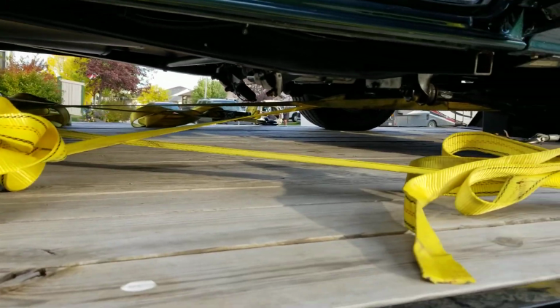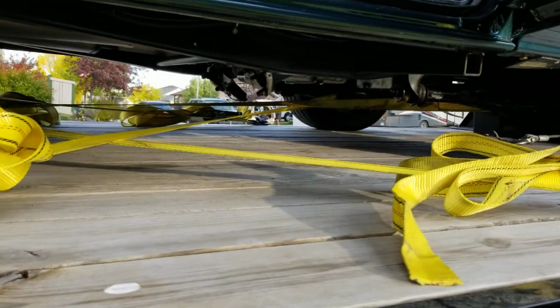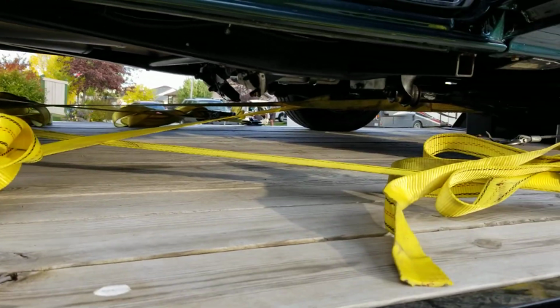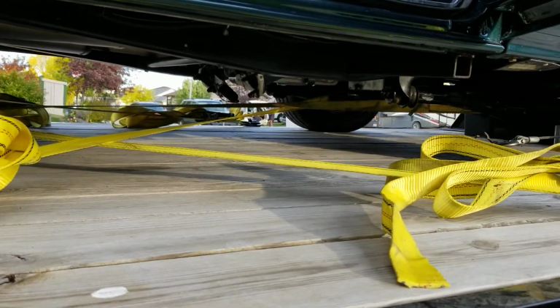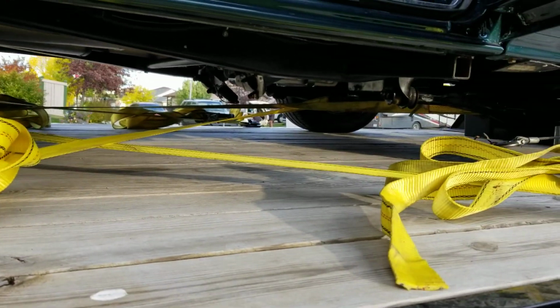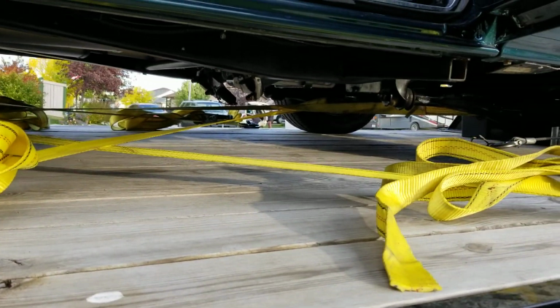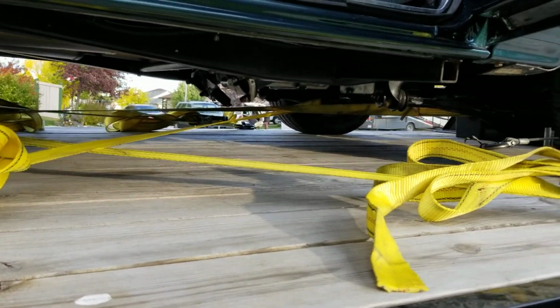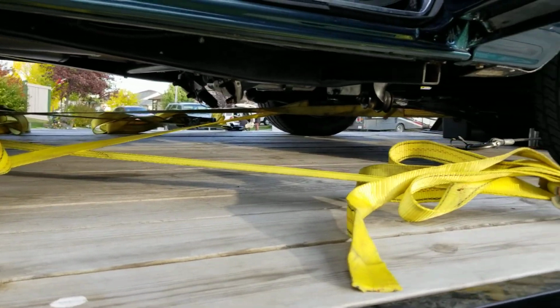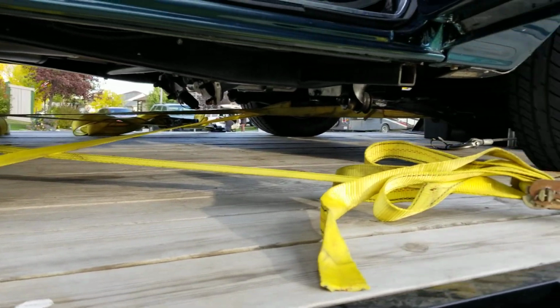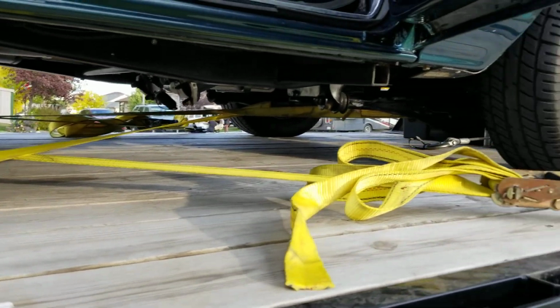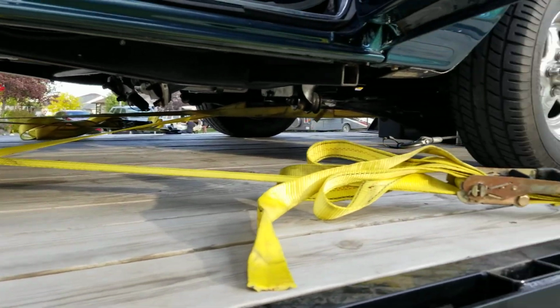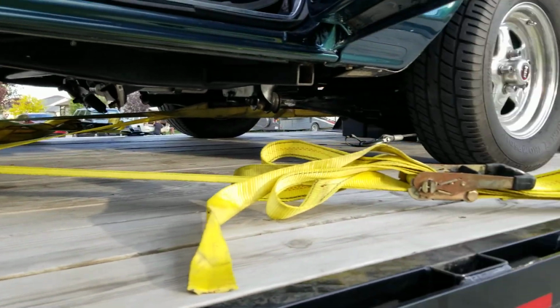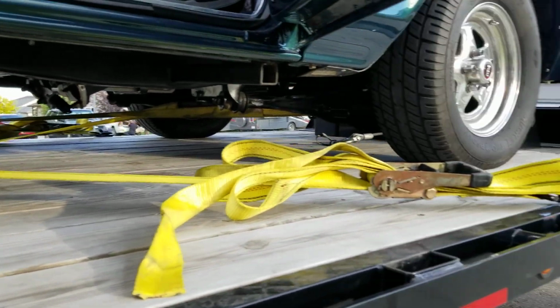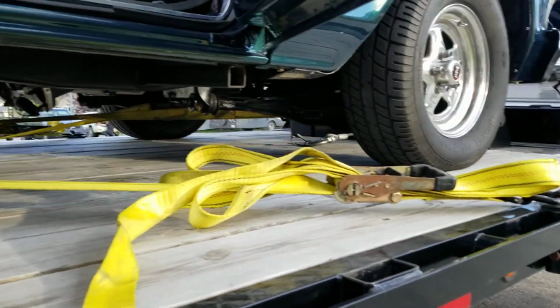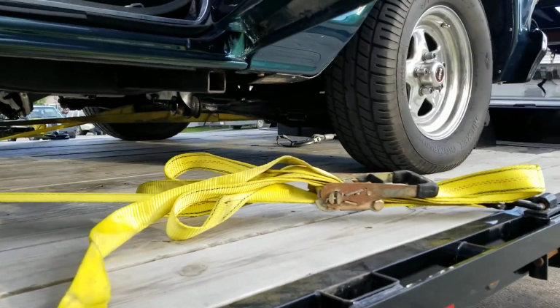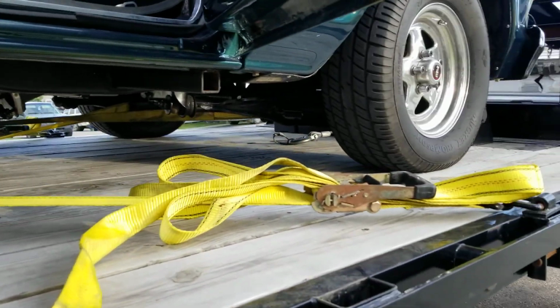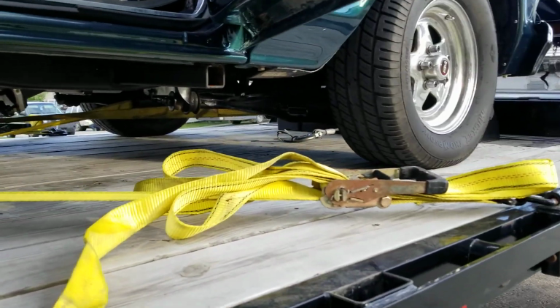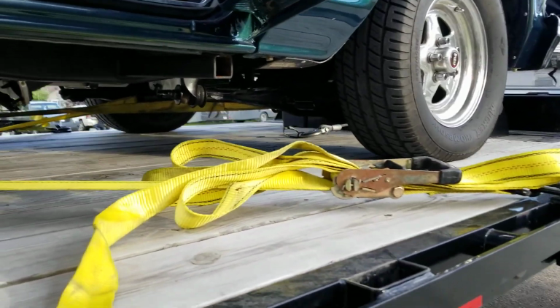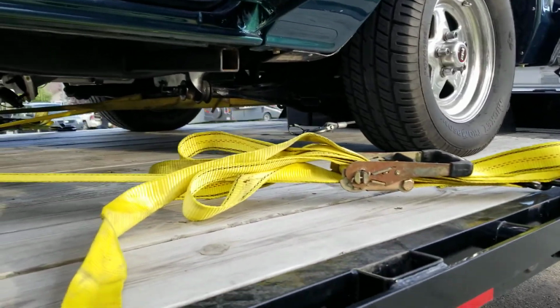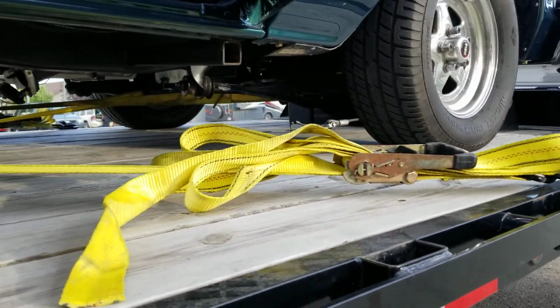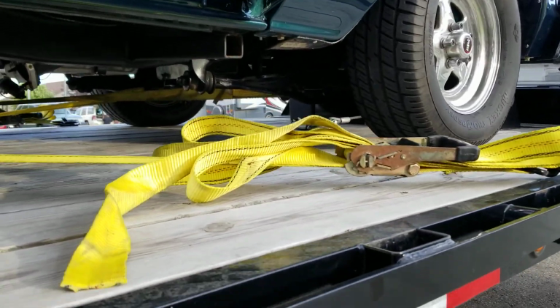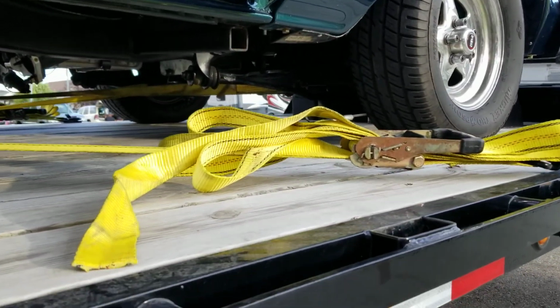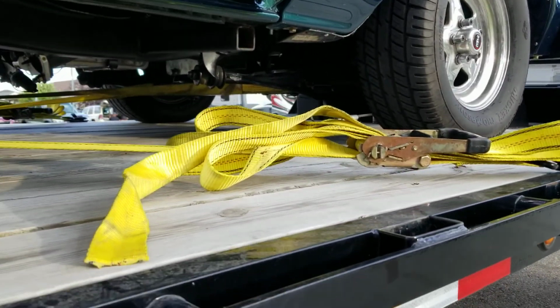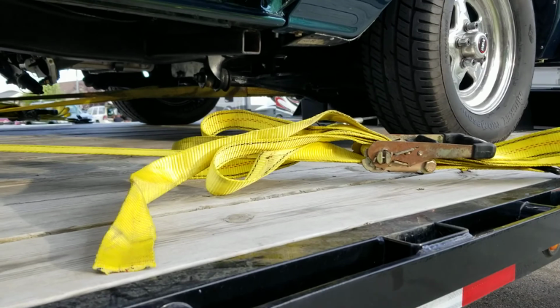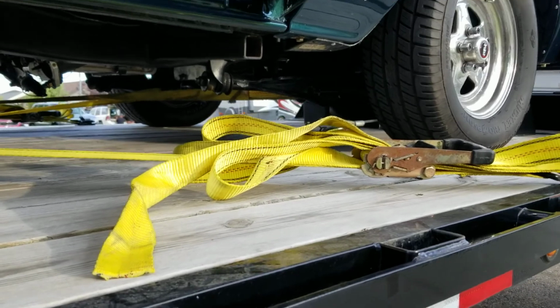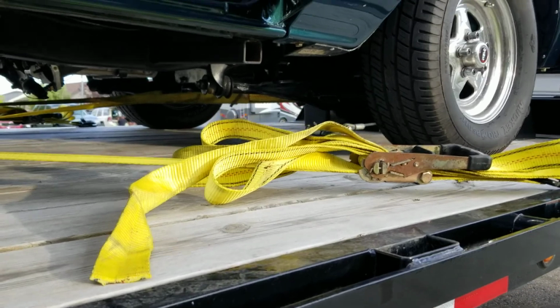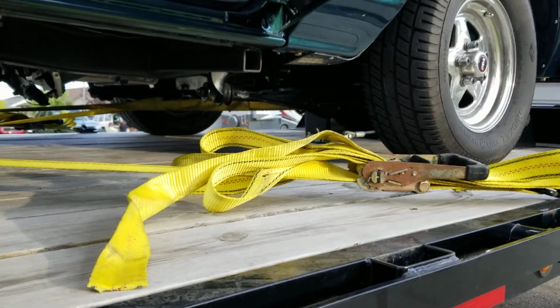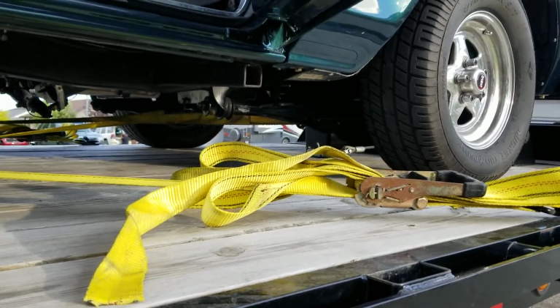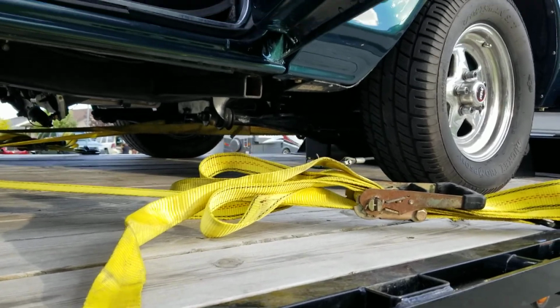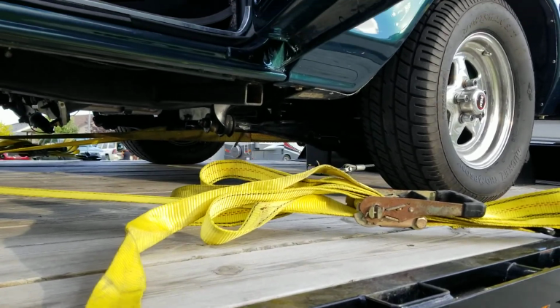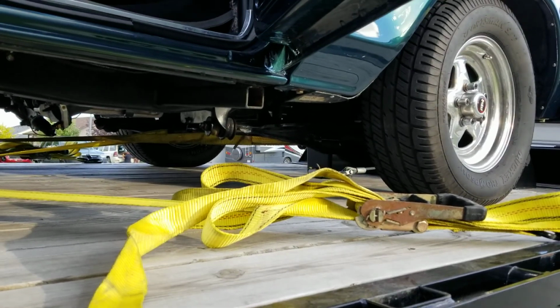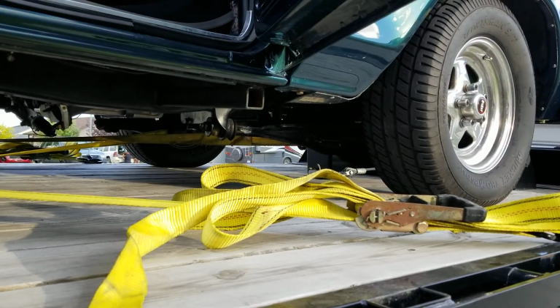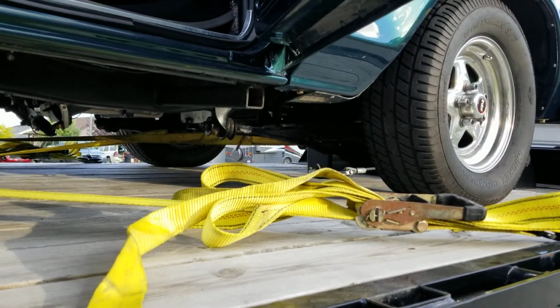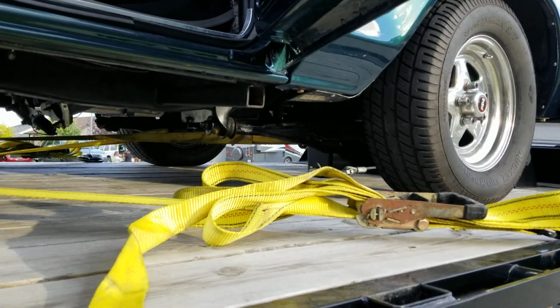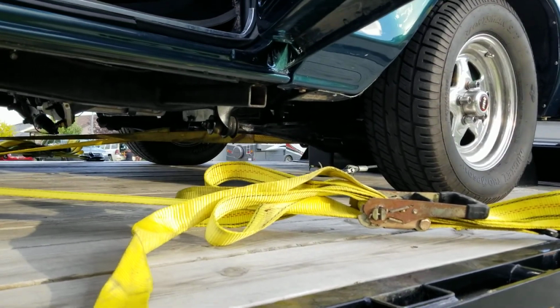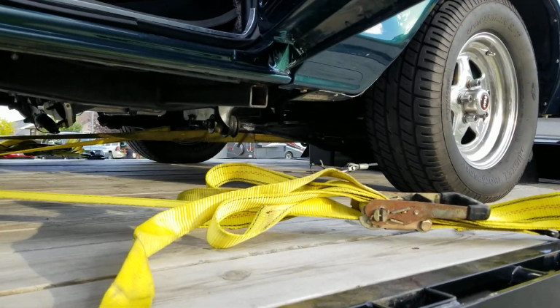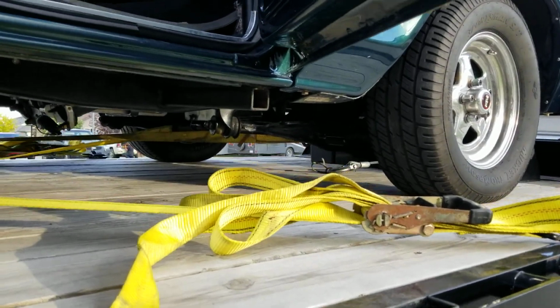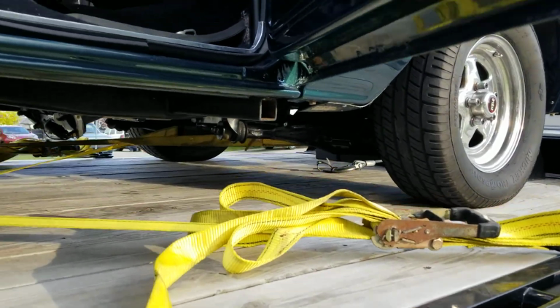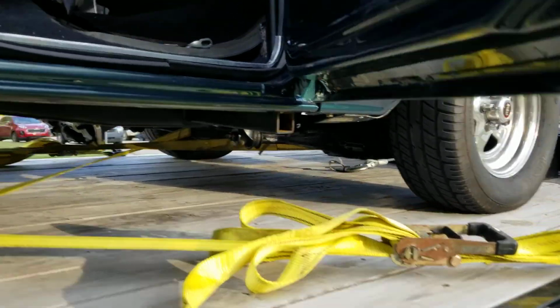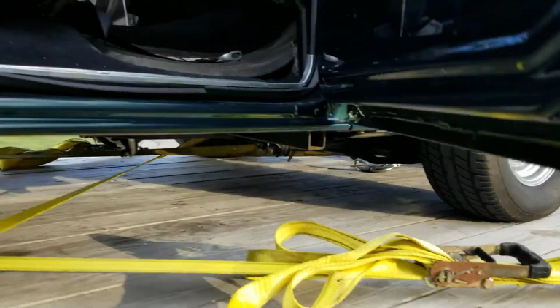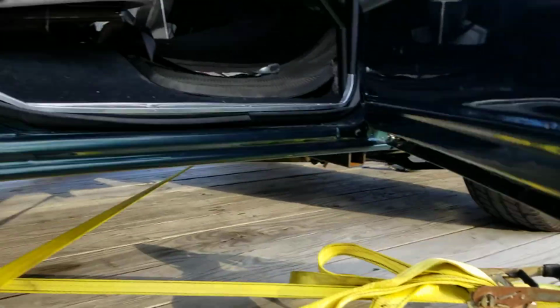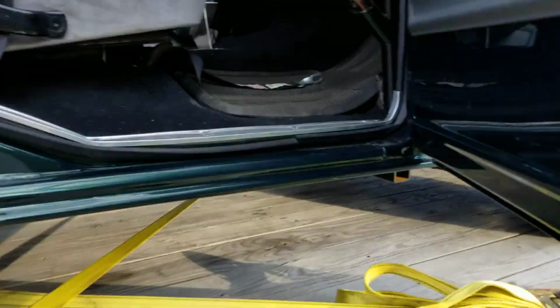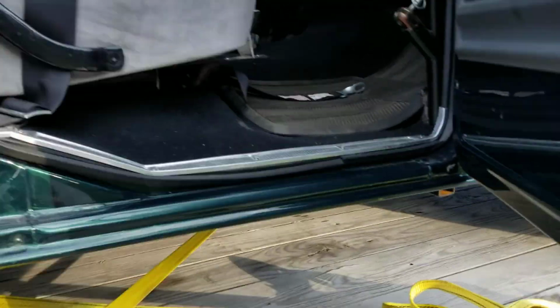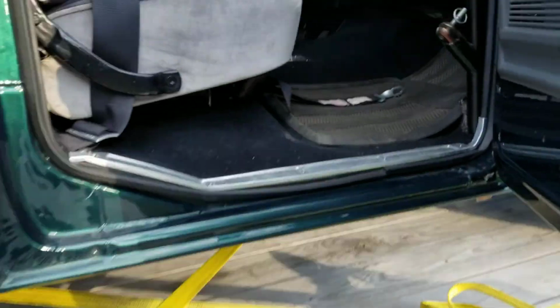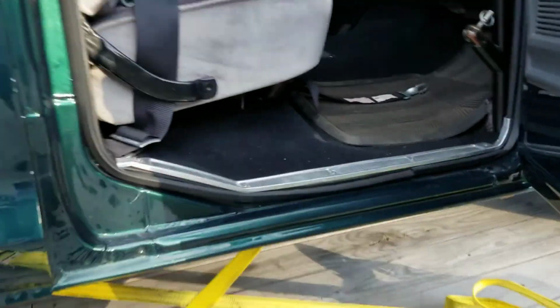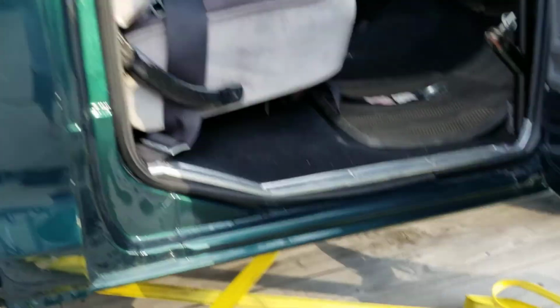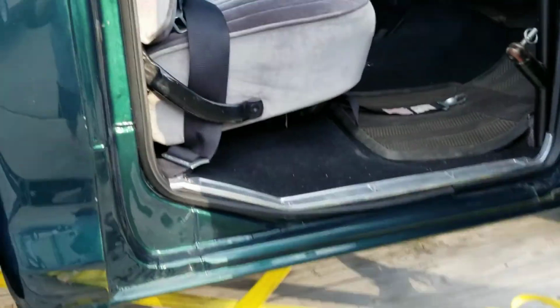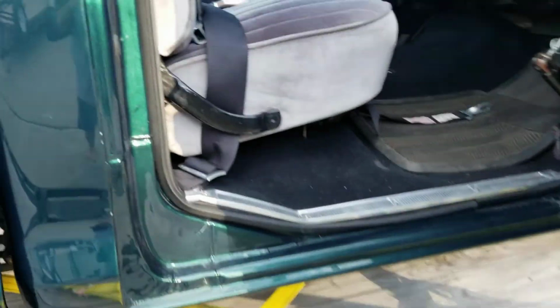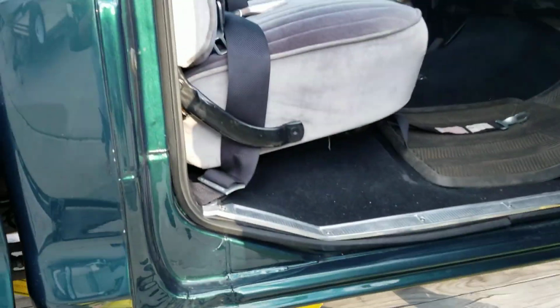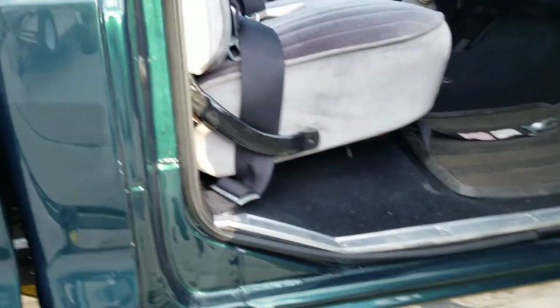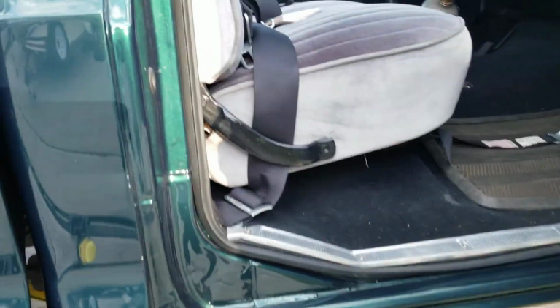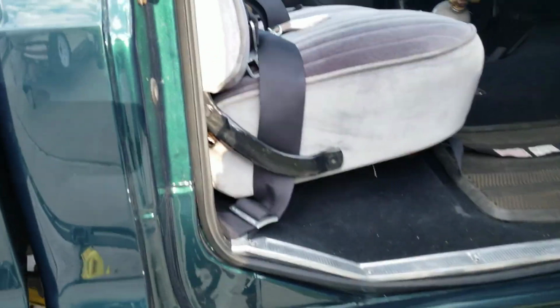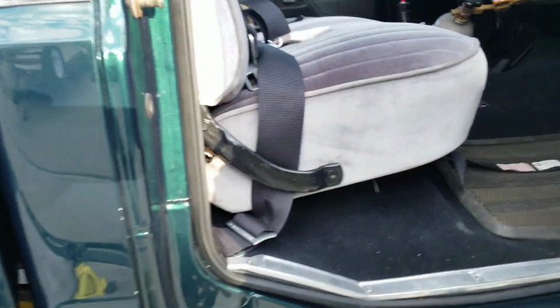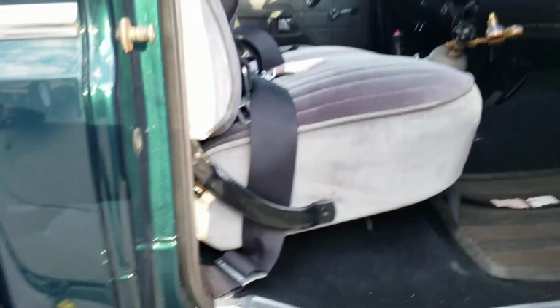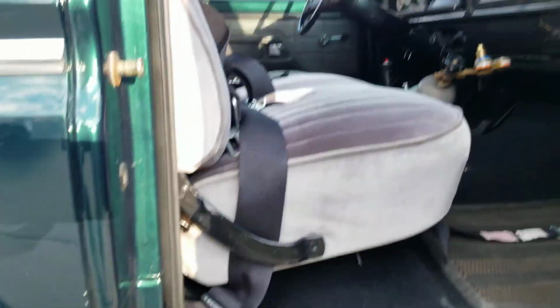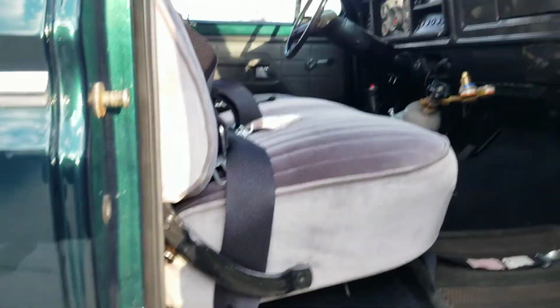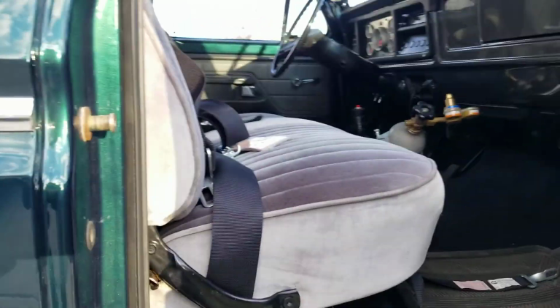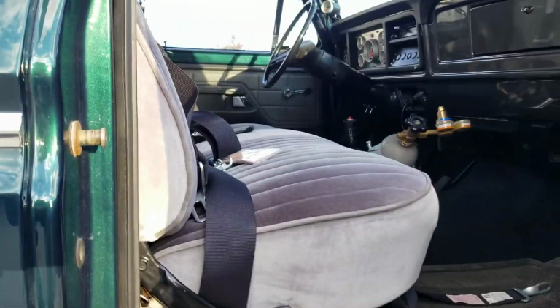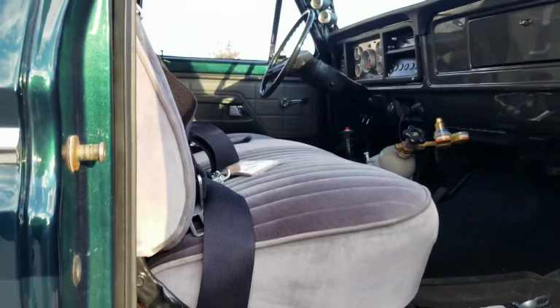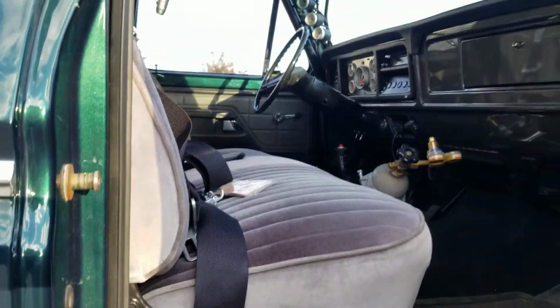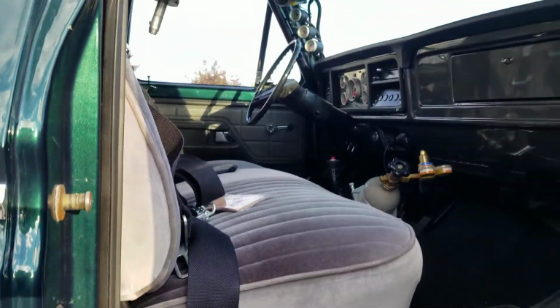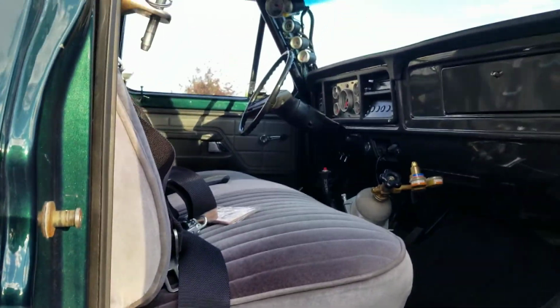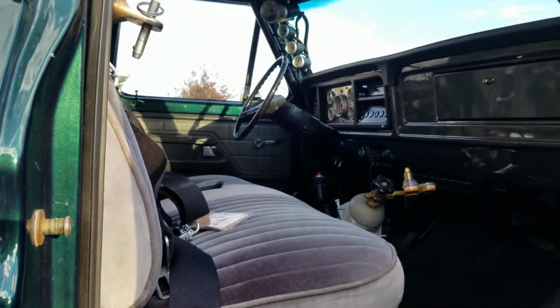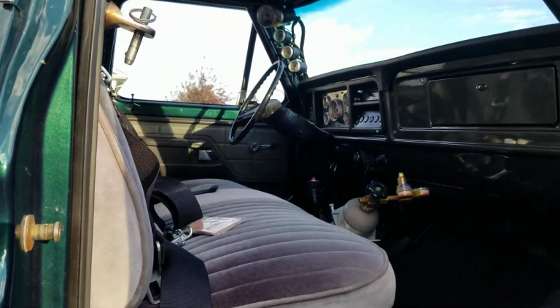Exhaust dumps. Still twin I-beam in the front — not a Crown Vic. She's old and heavy.